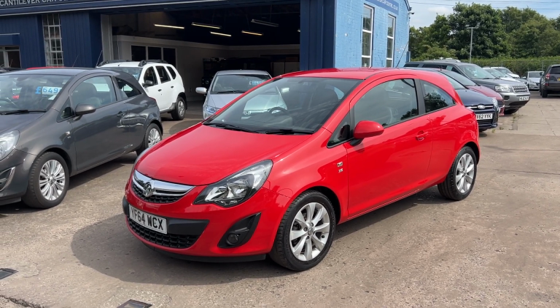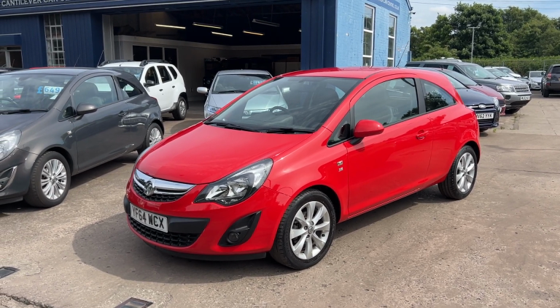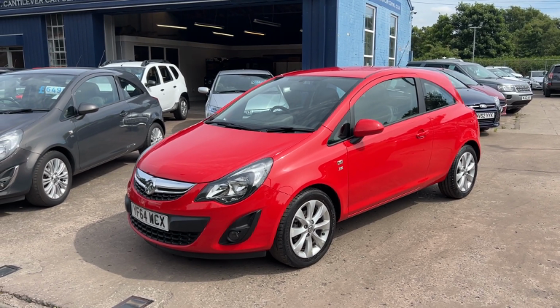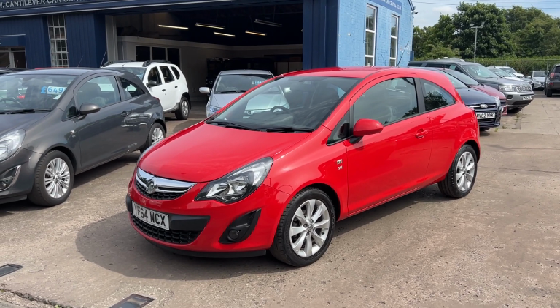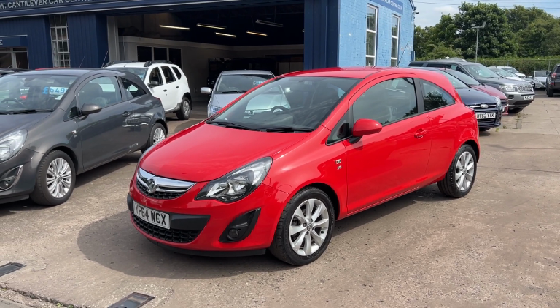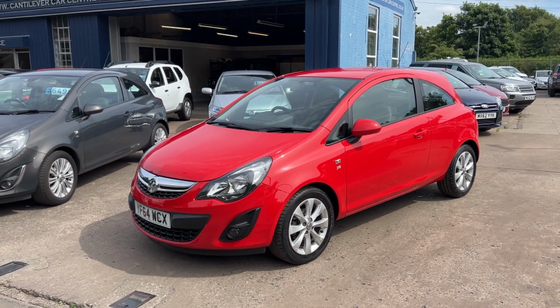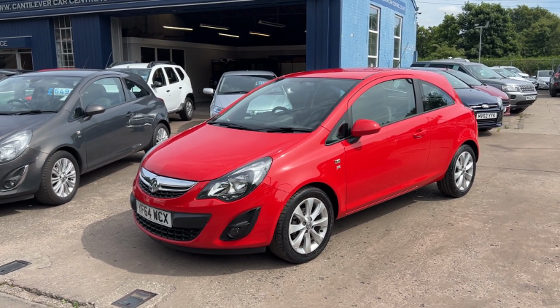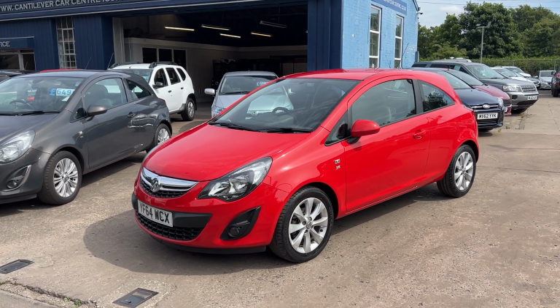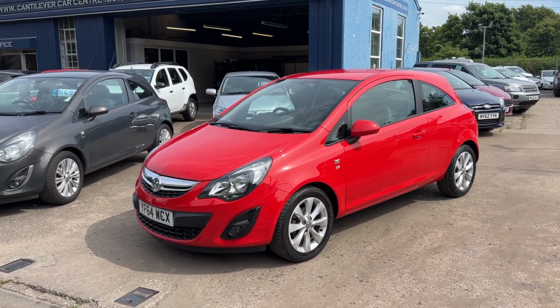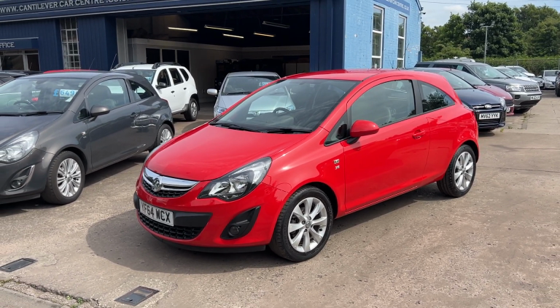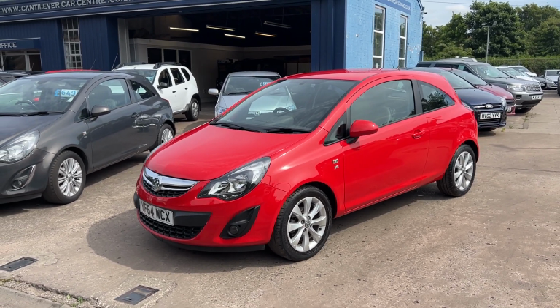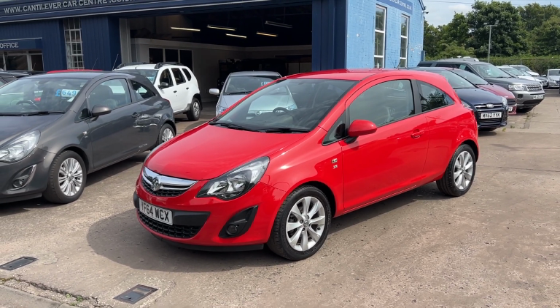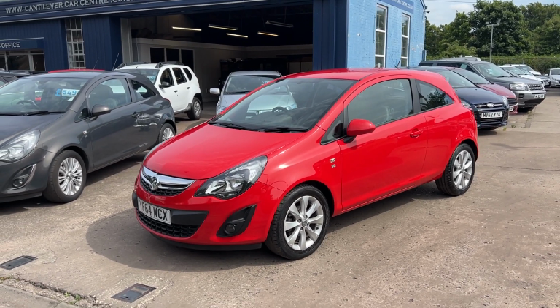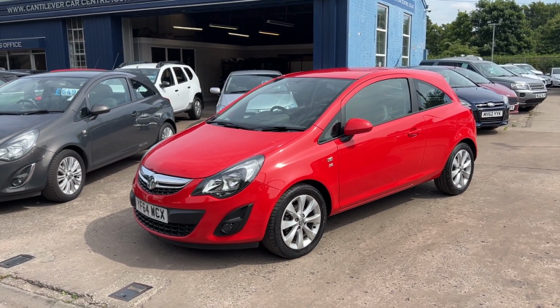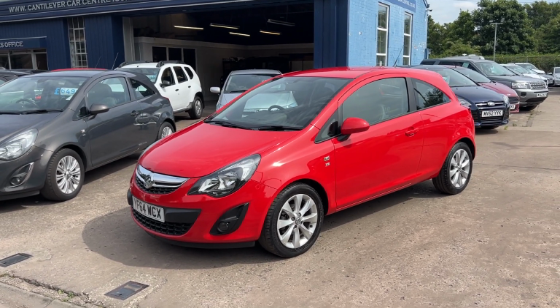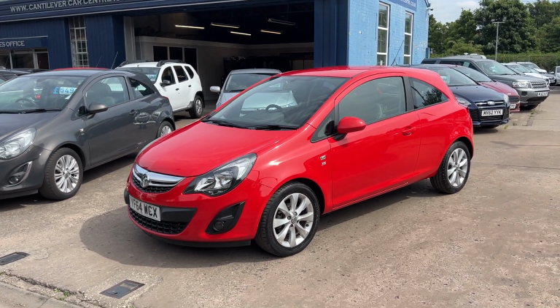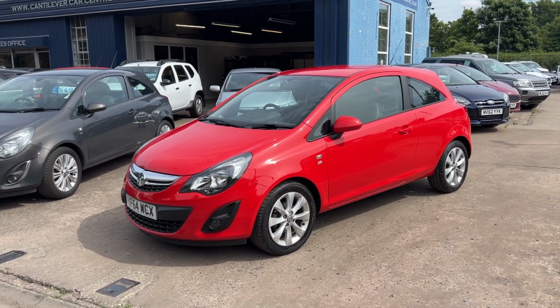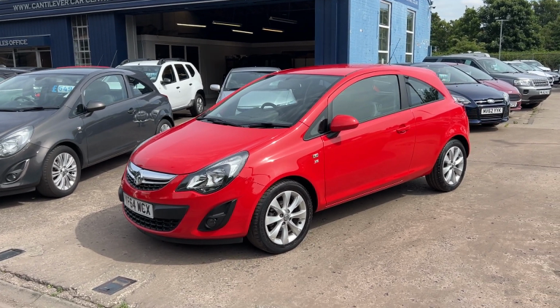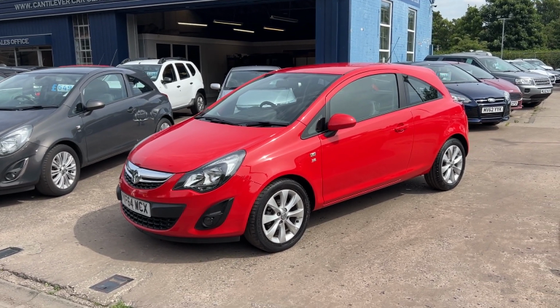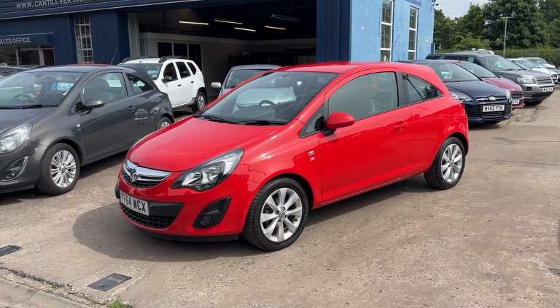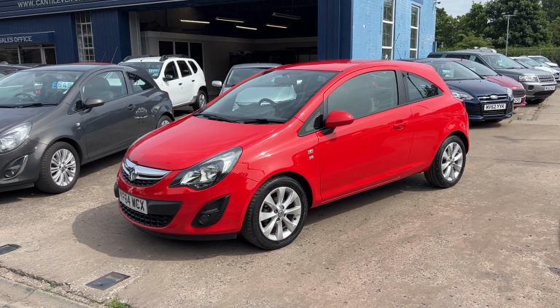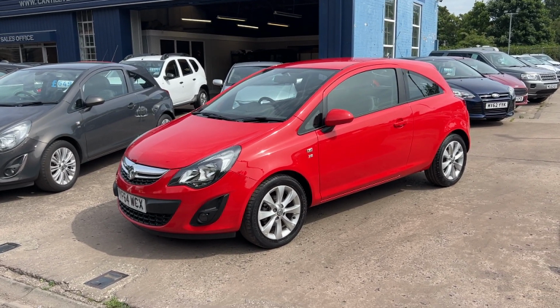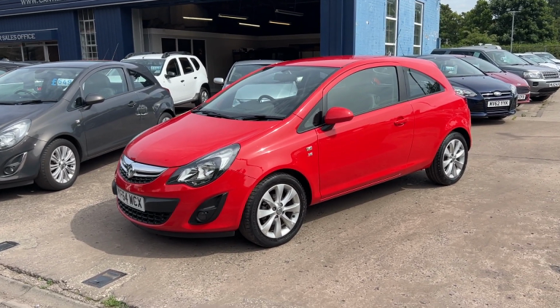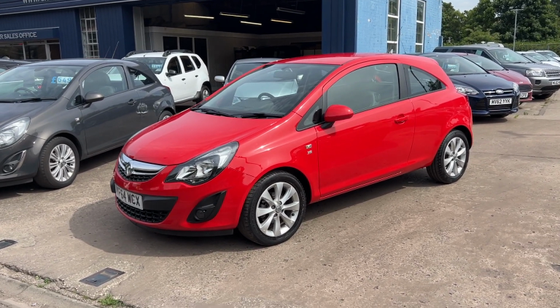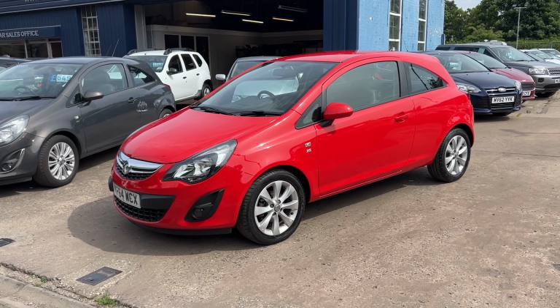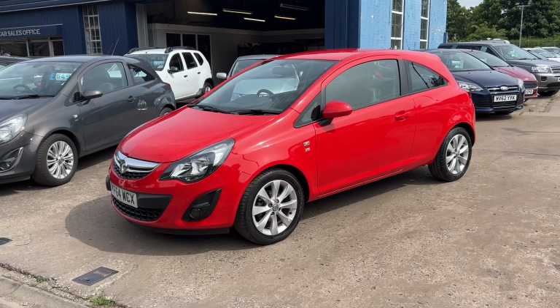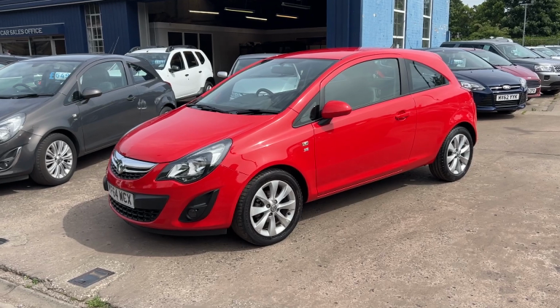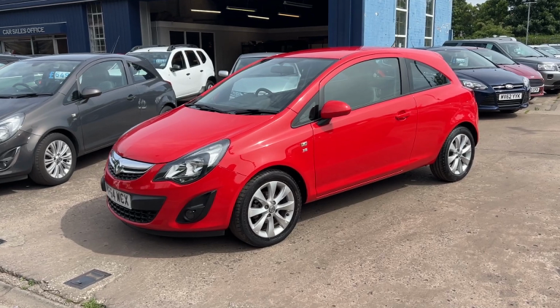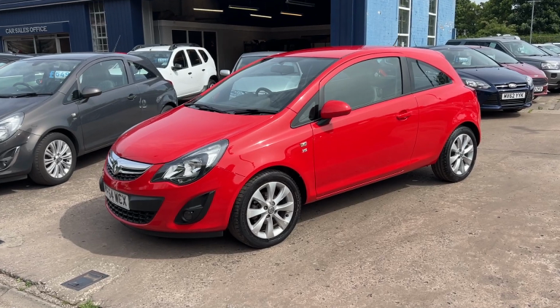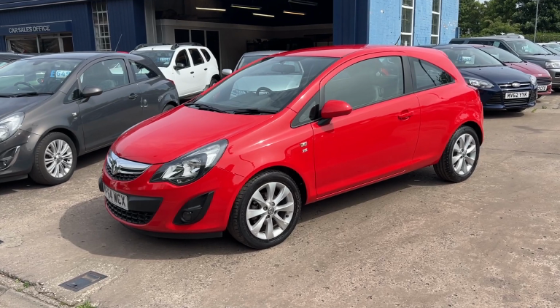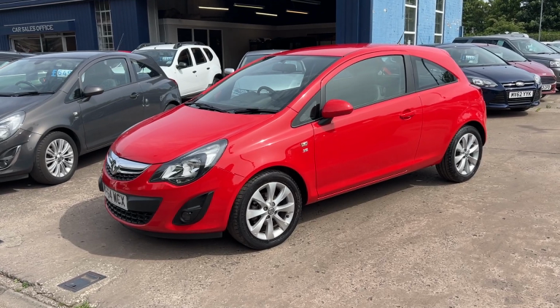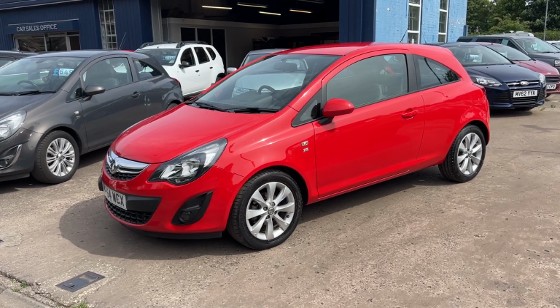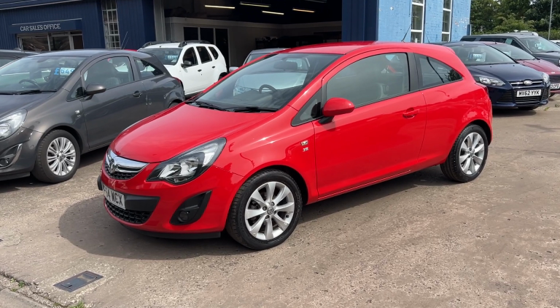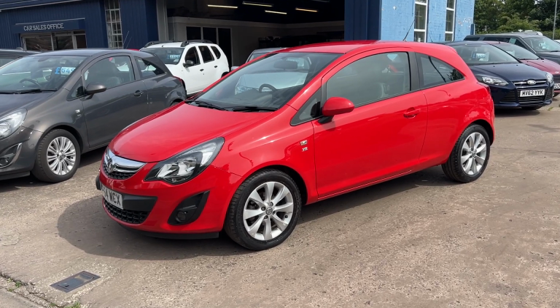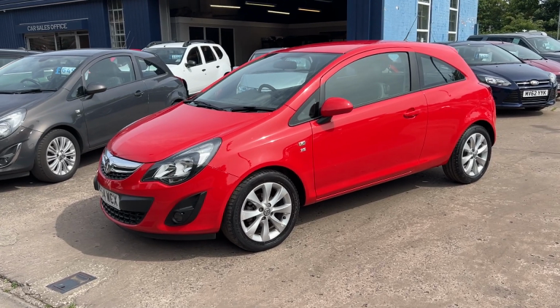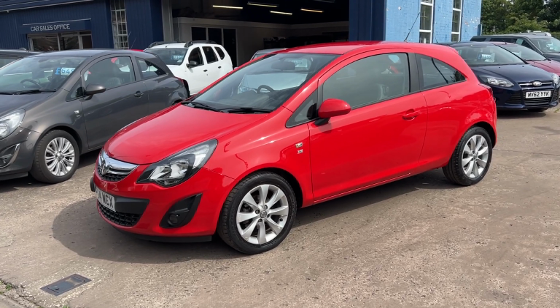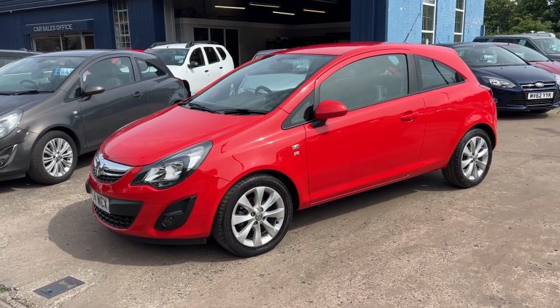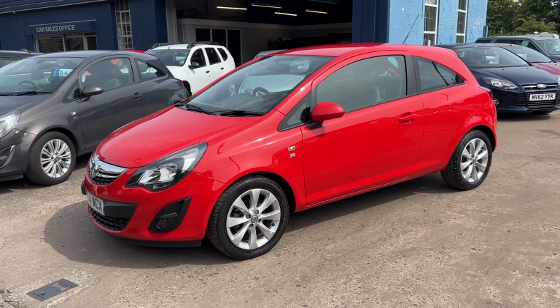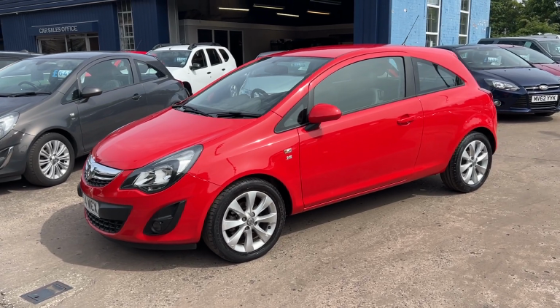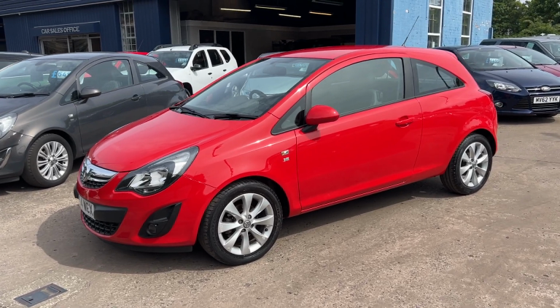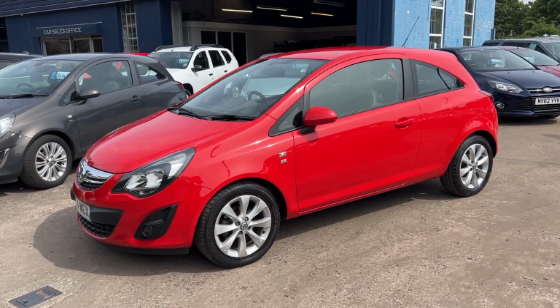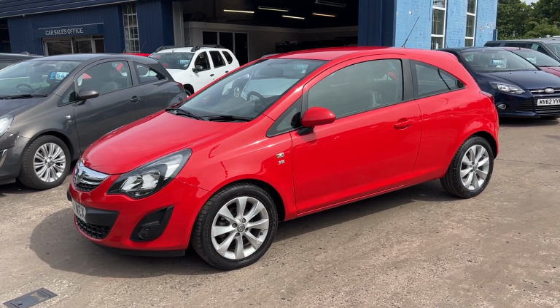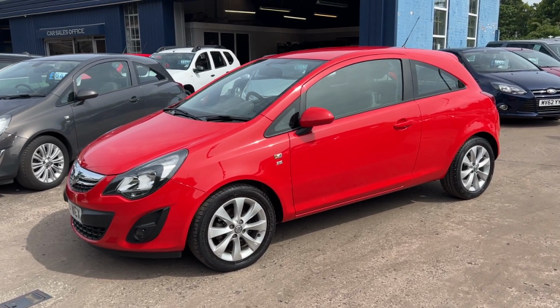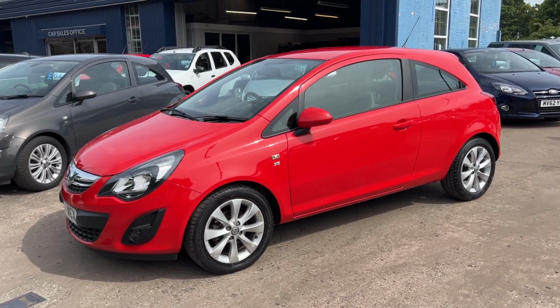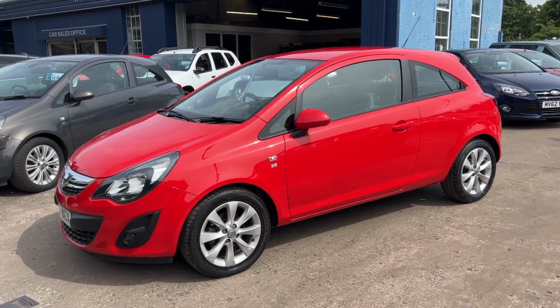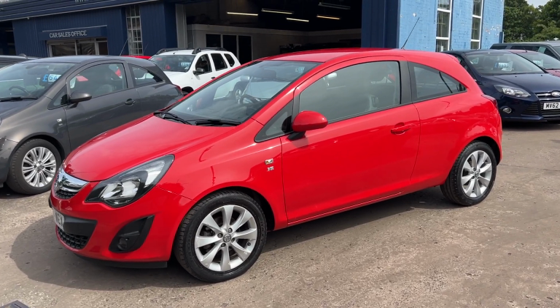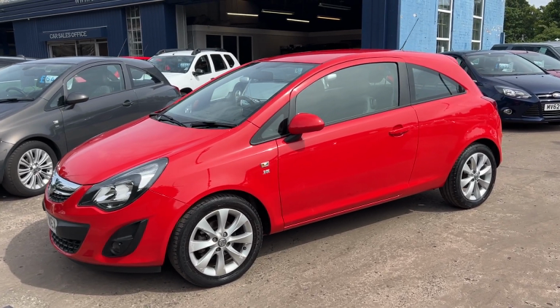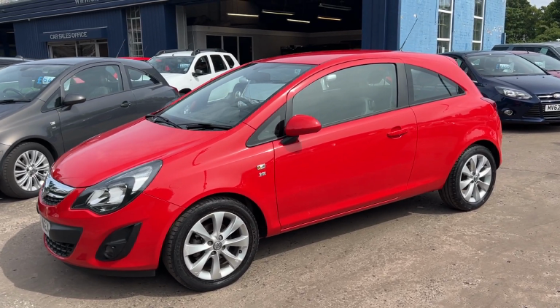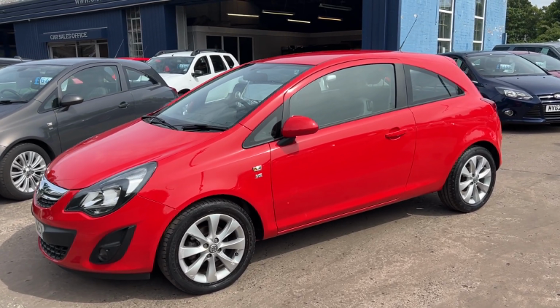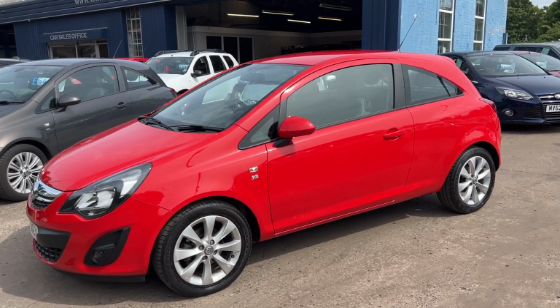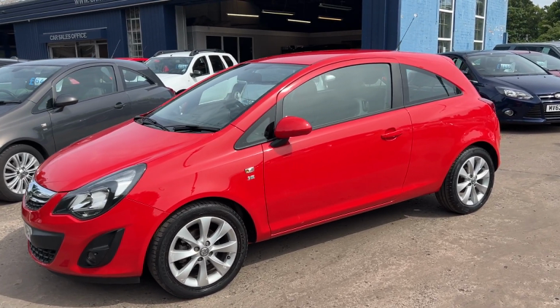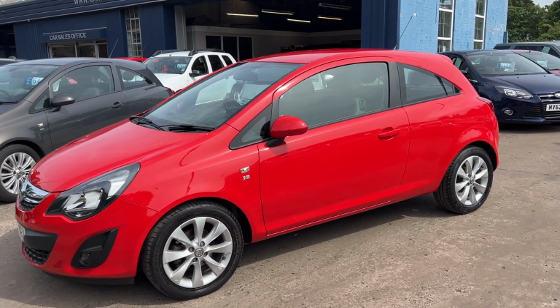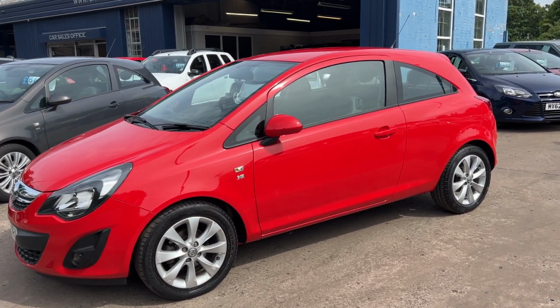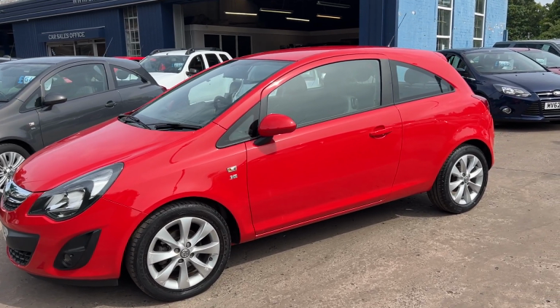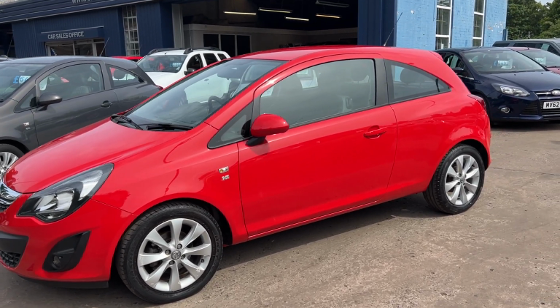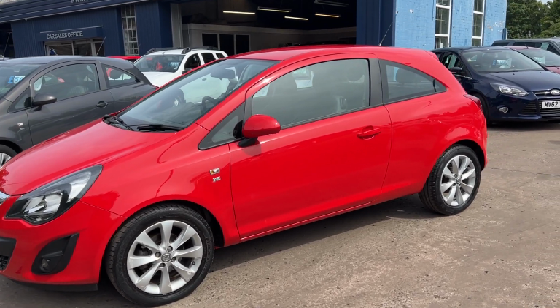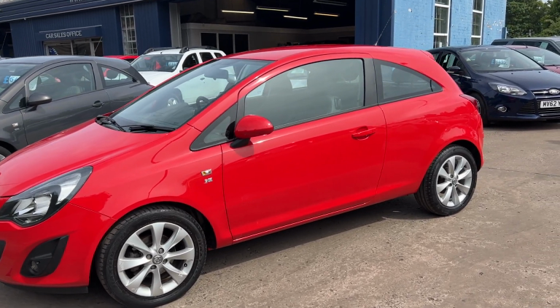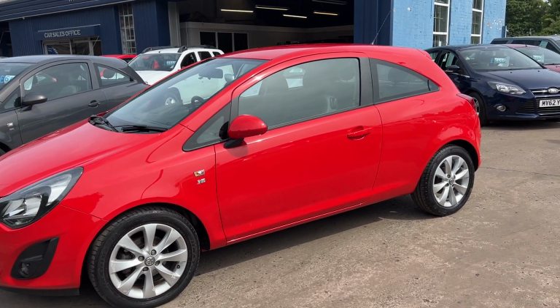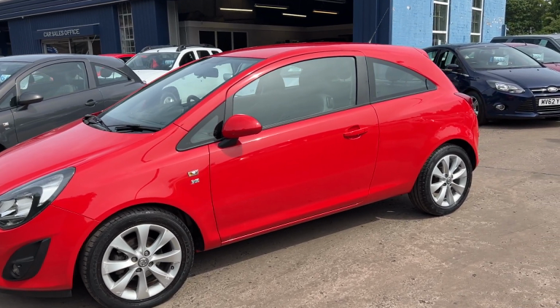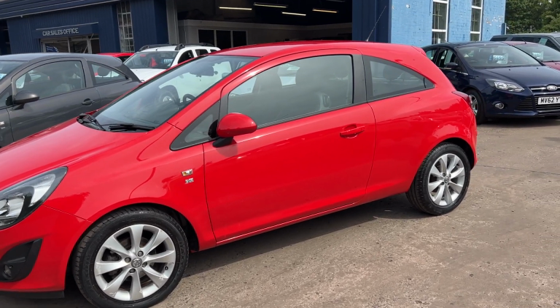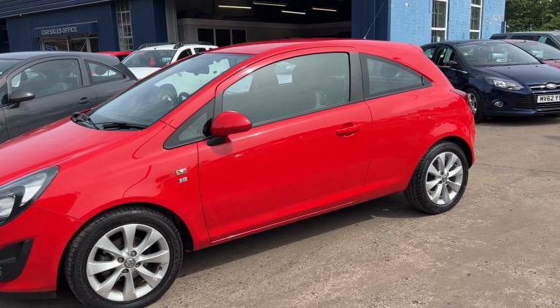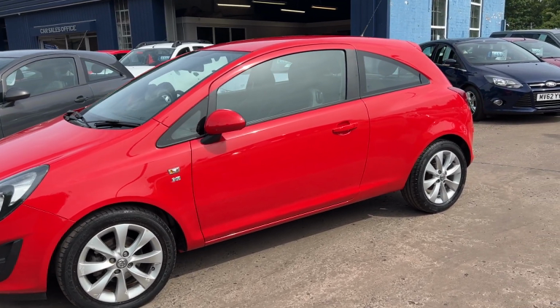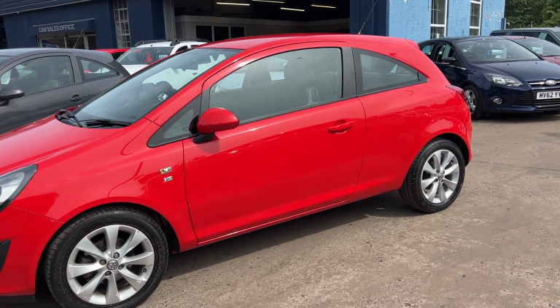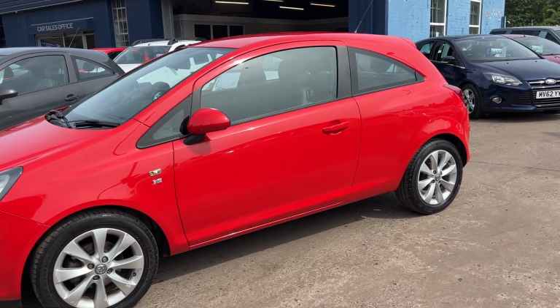Welcome to Cantilene Car Centre. Here today I have a Vauxhall Corsa Excite registered 2014 on a 64 plate.